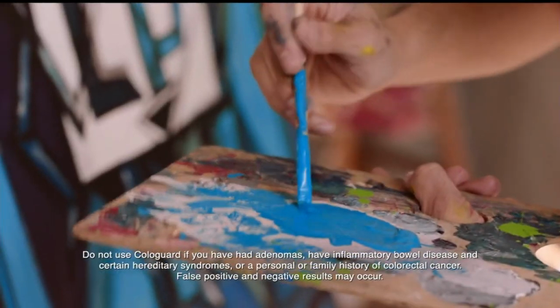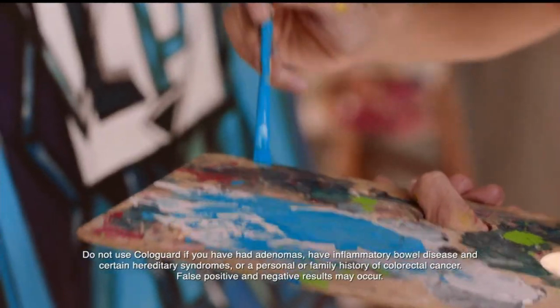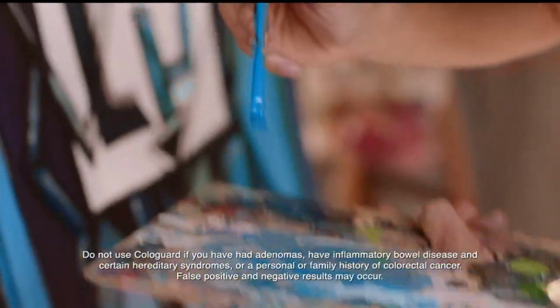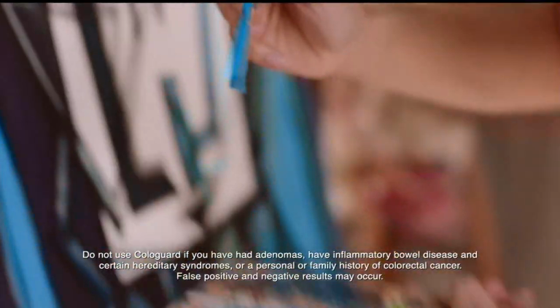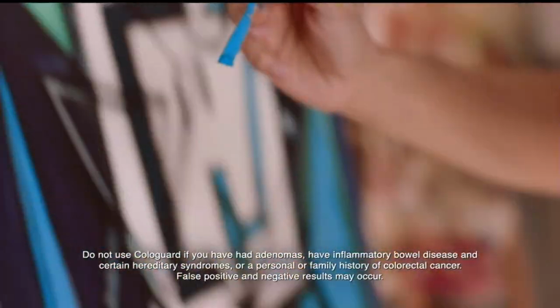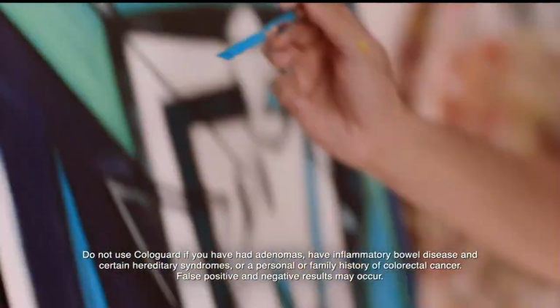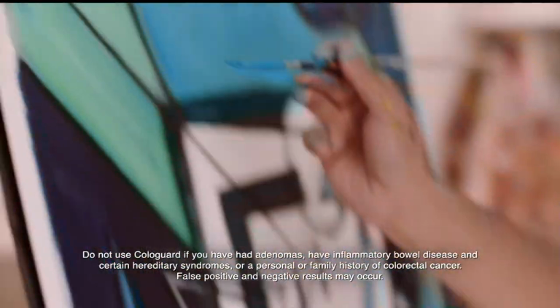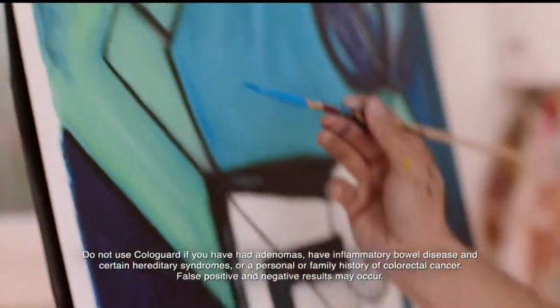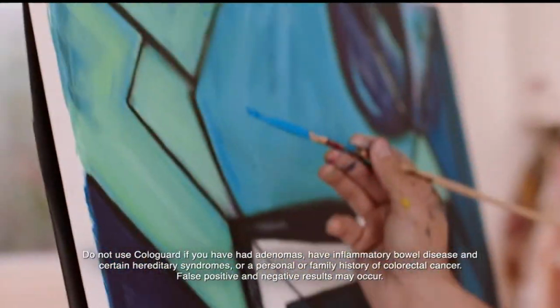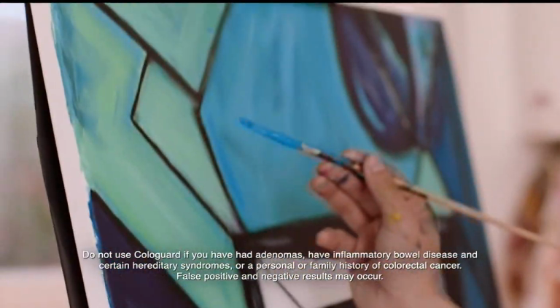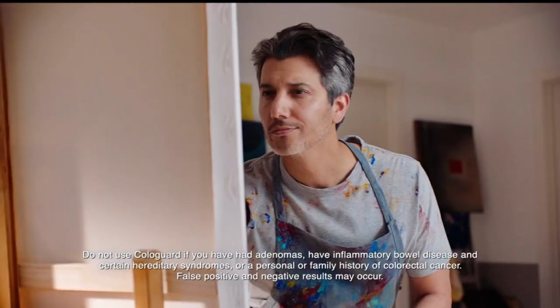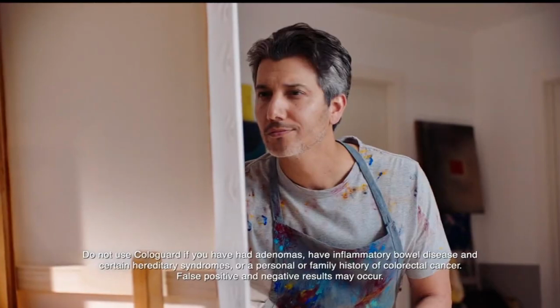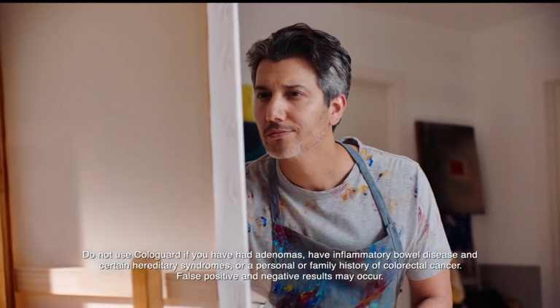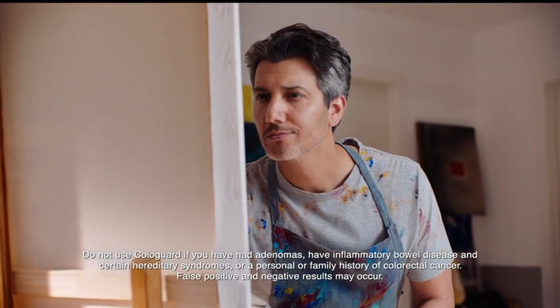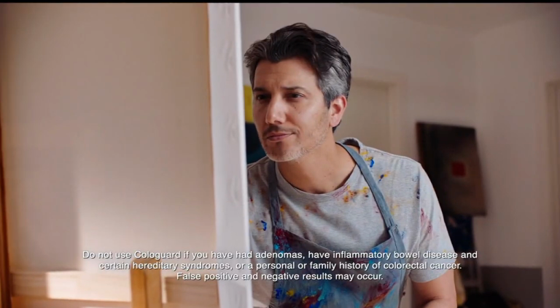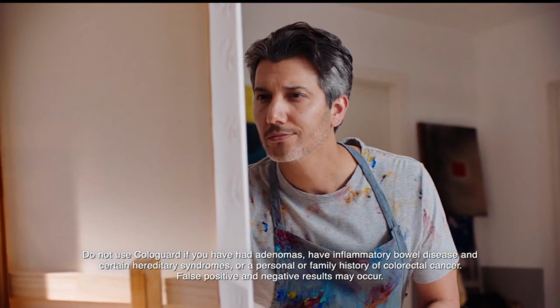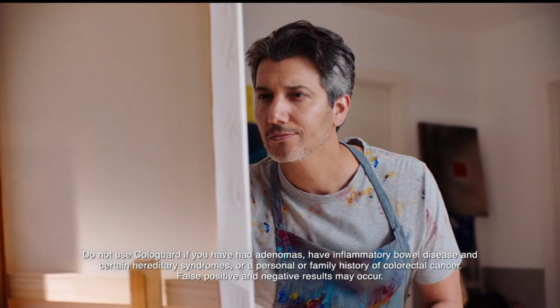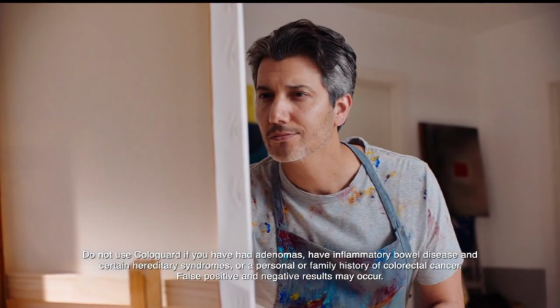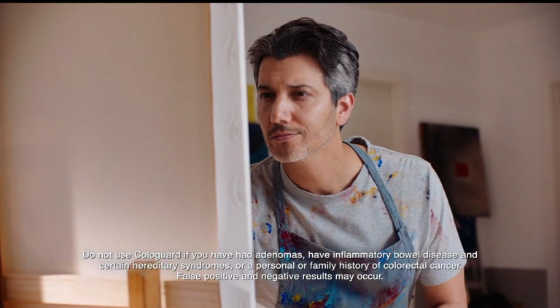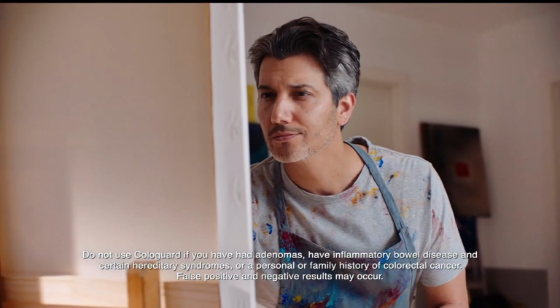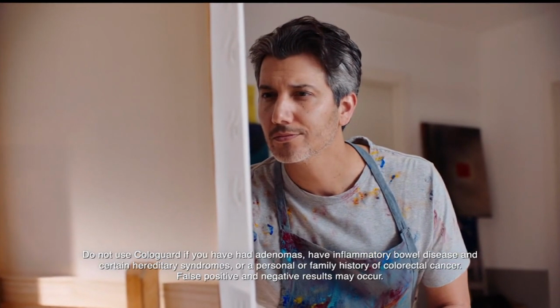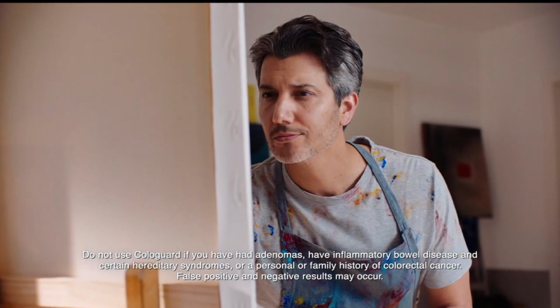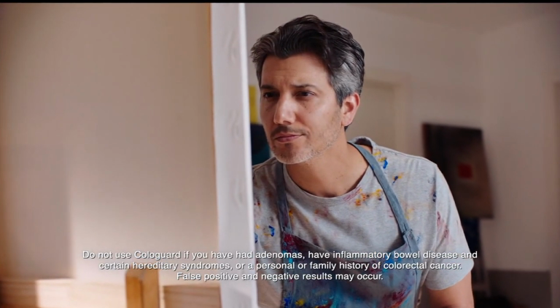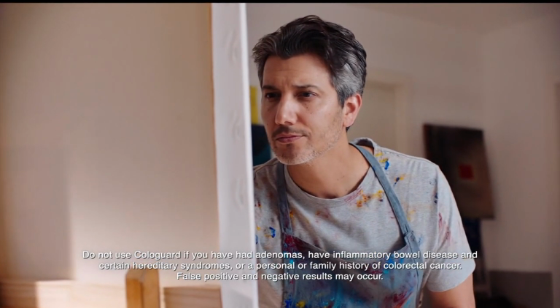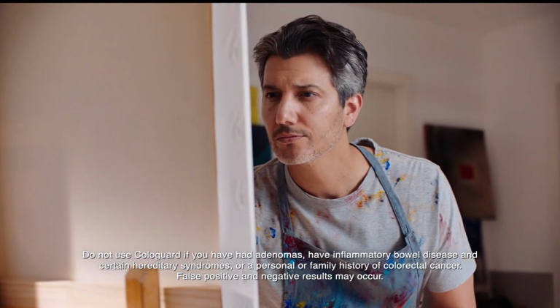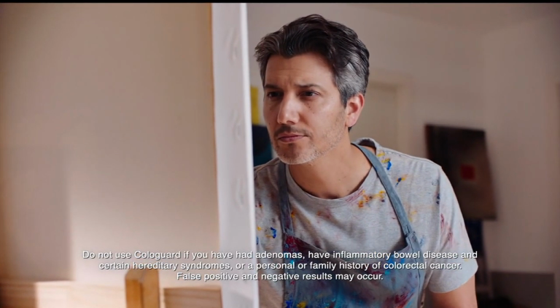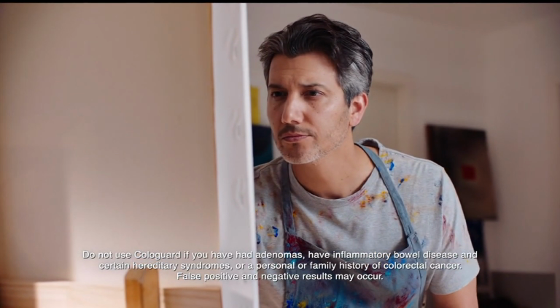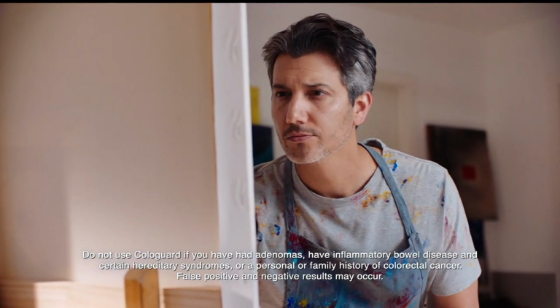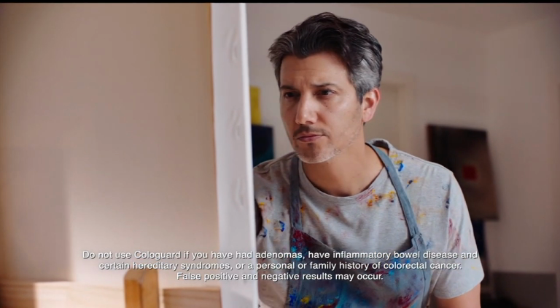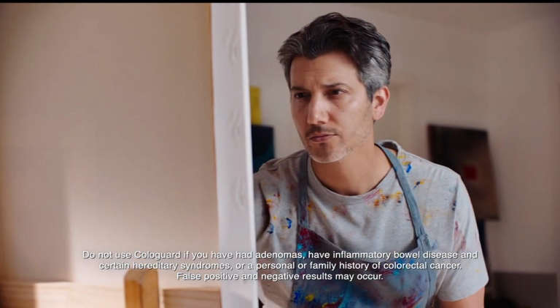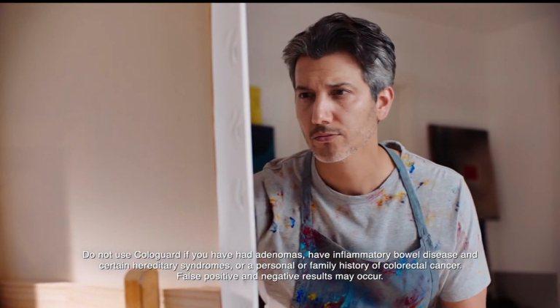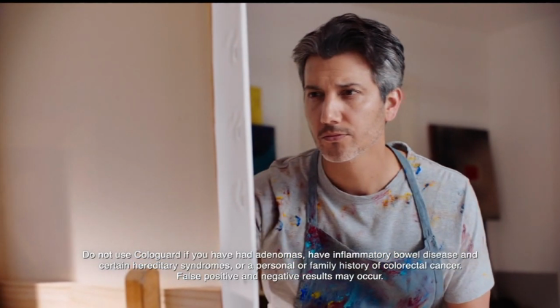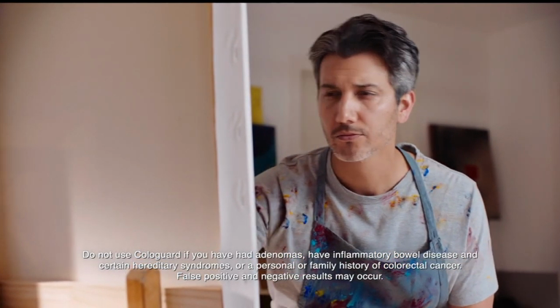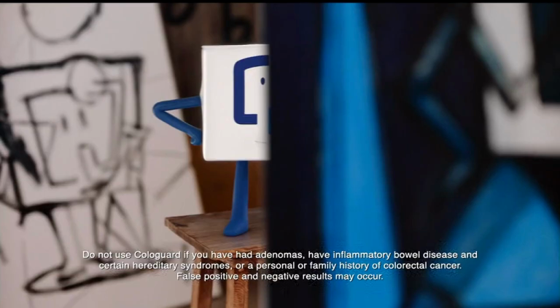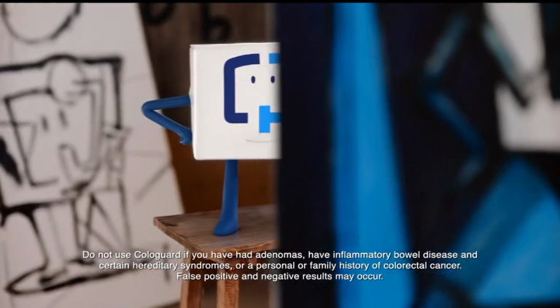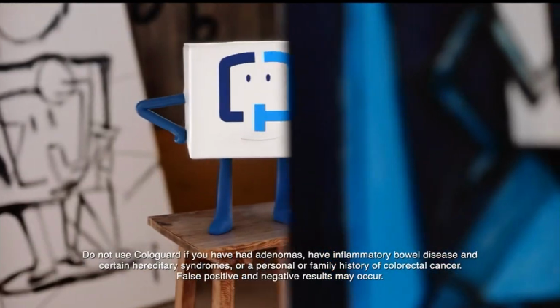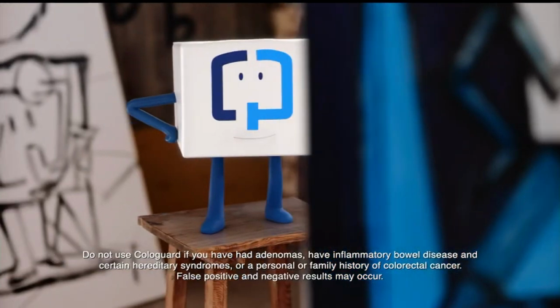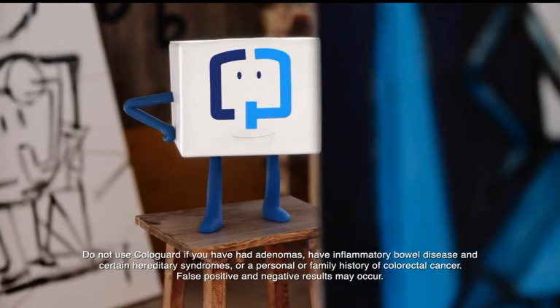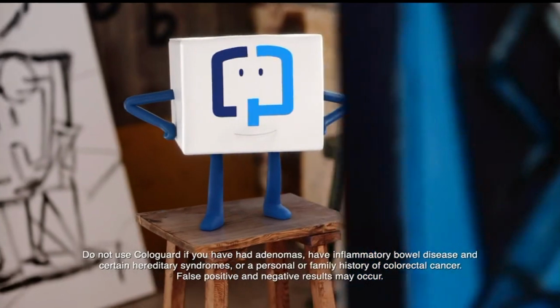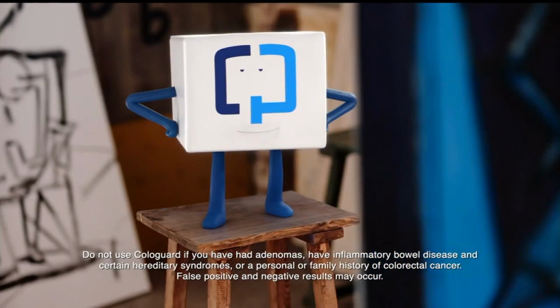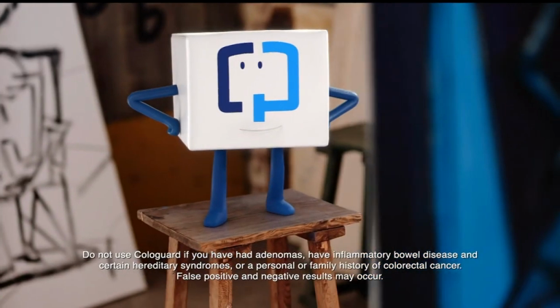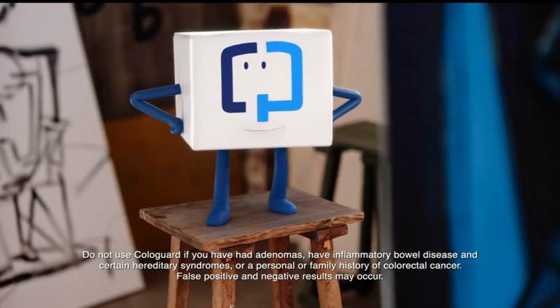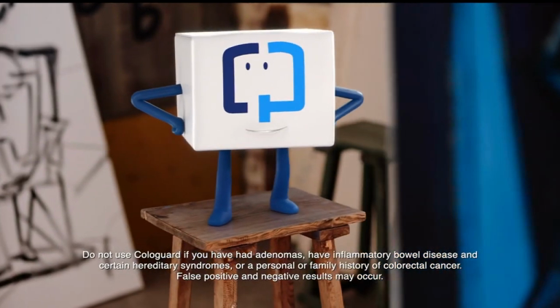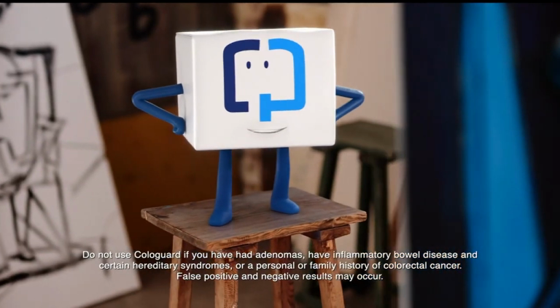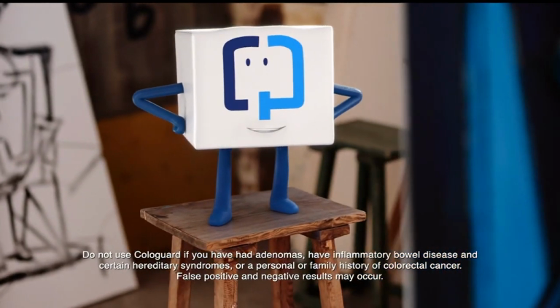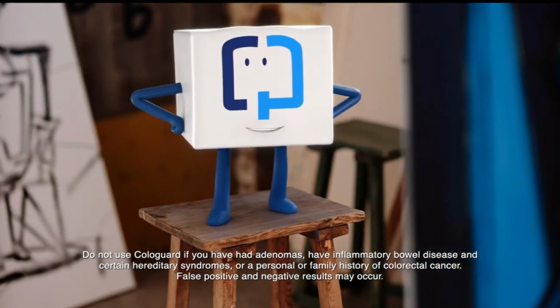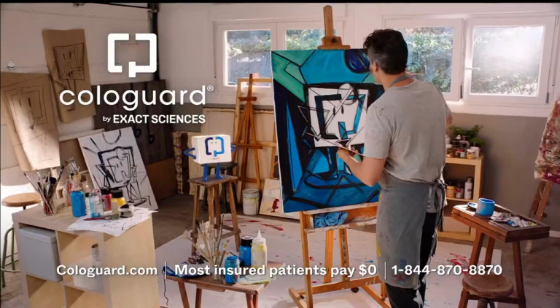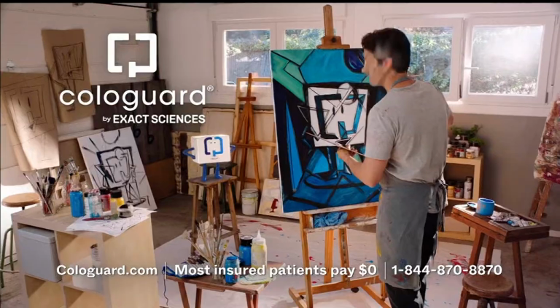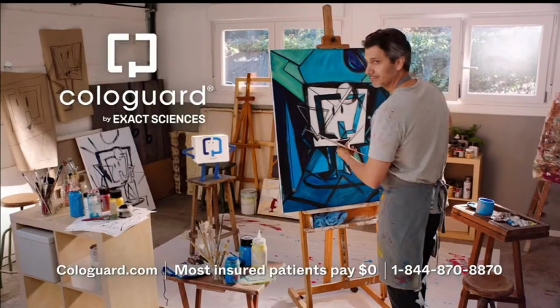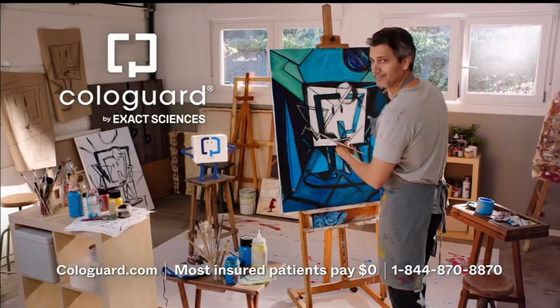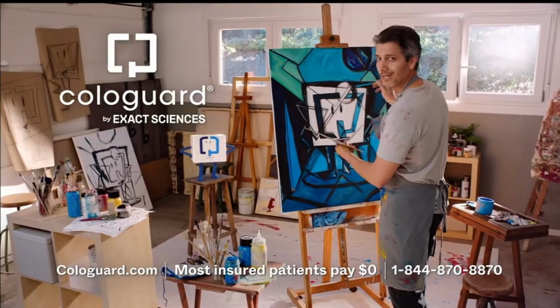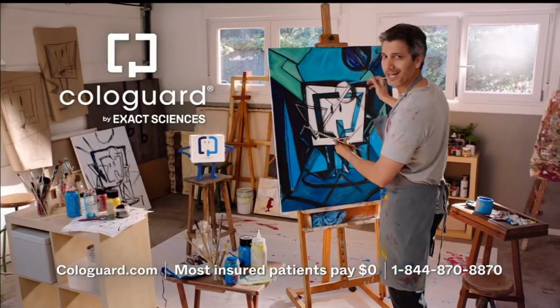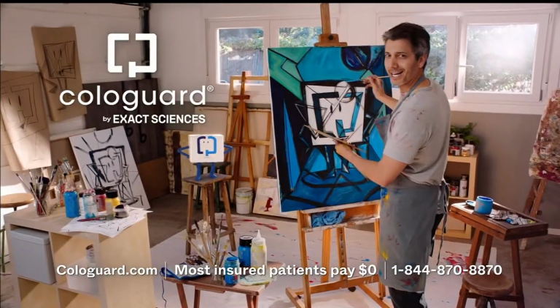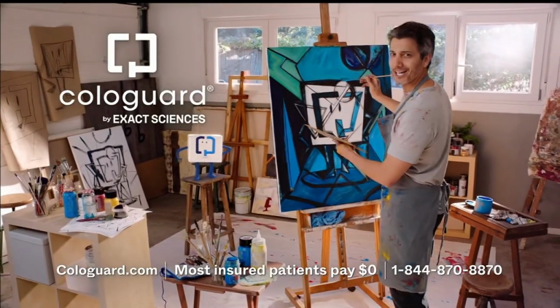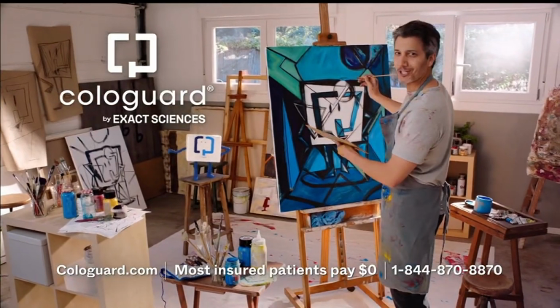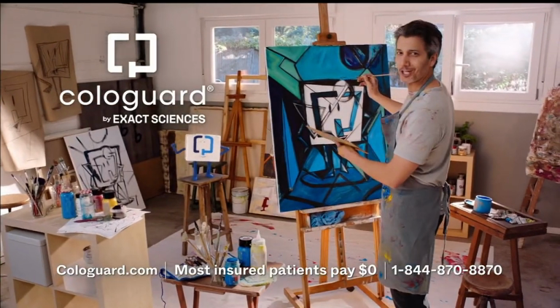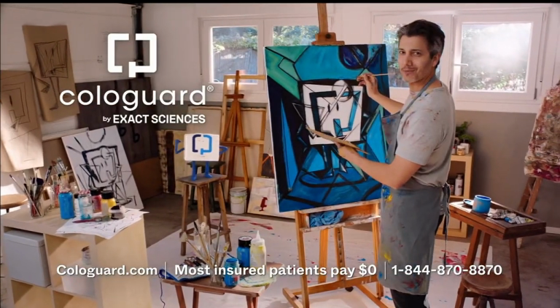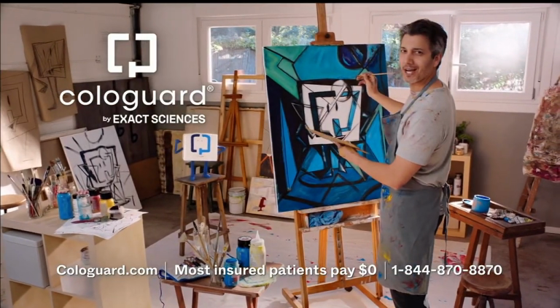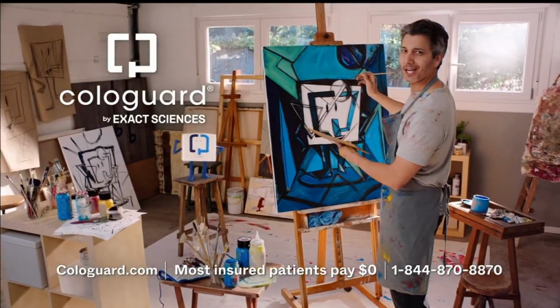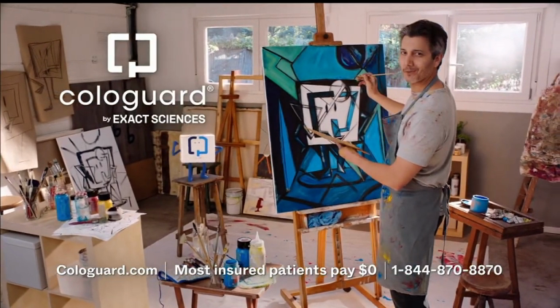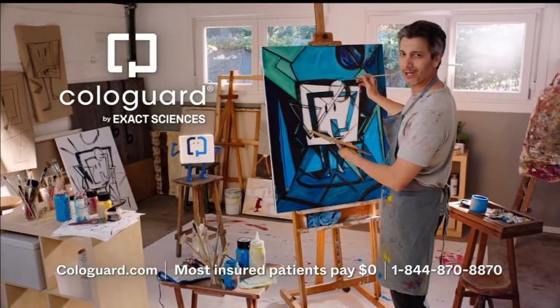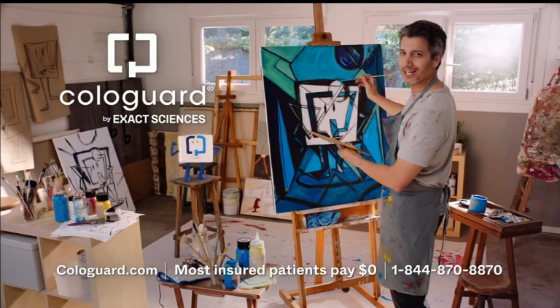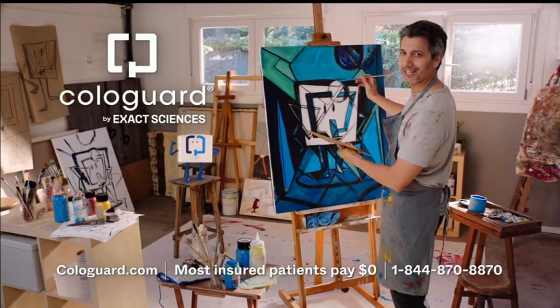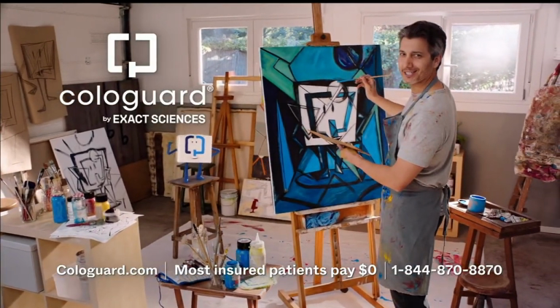It's for people 45 plus at average risk, not high risk. False positive and negative results may occur — ask your provider for Cologuard. I did it my way.